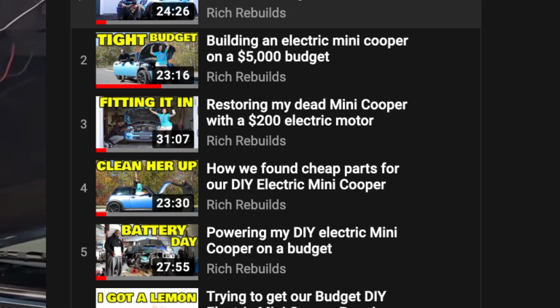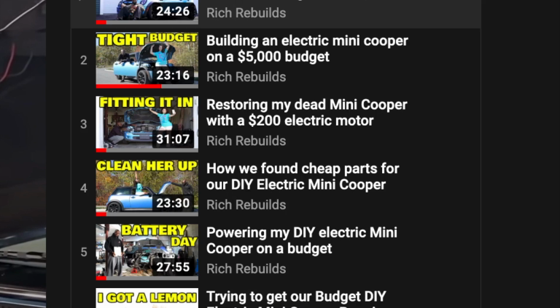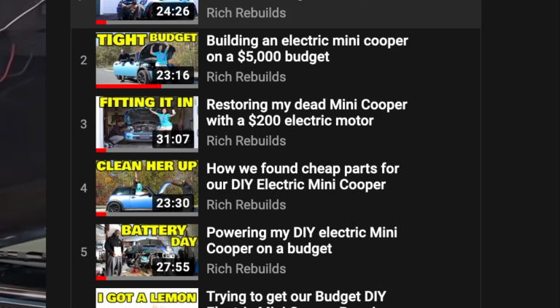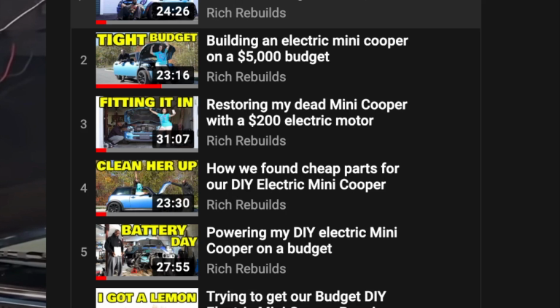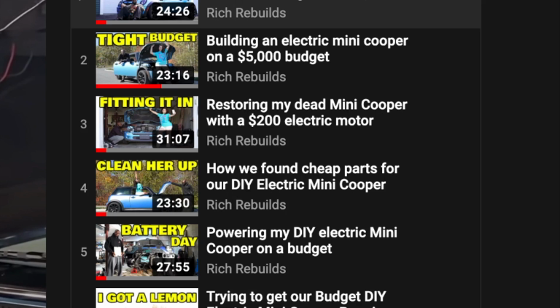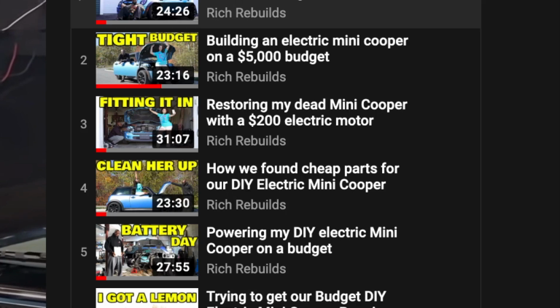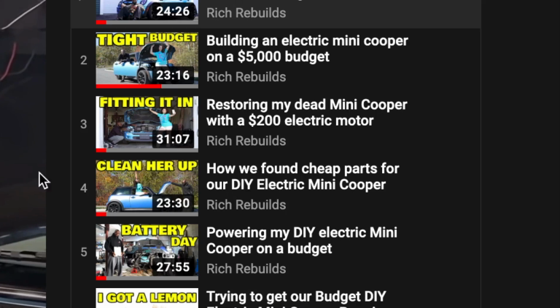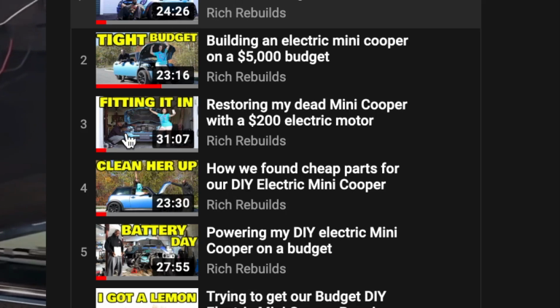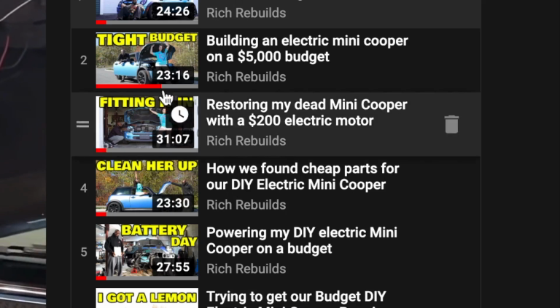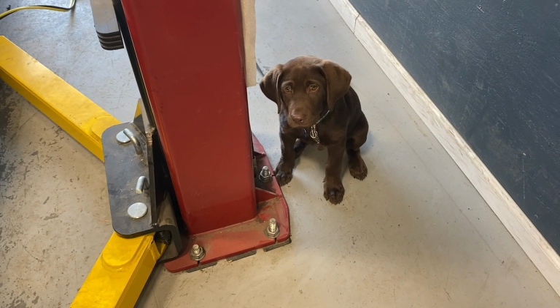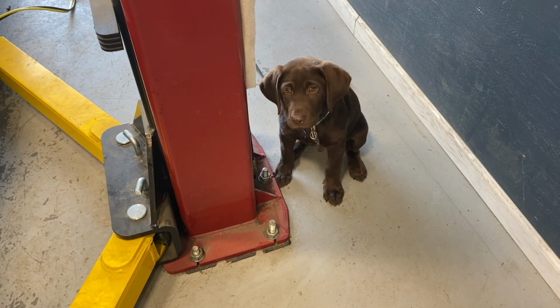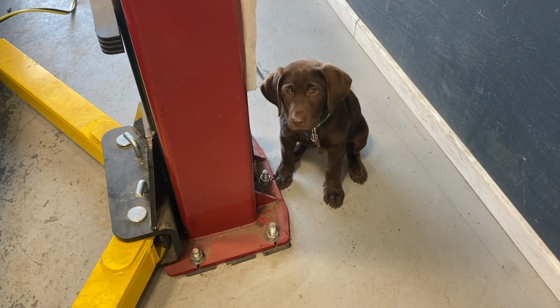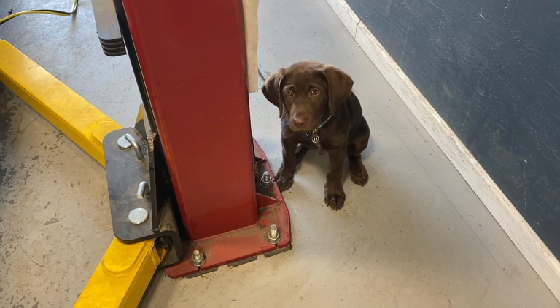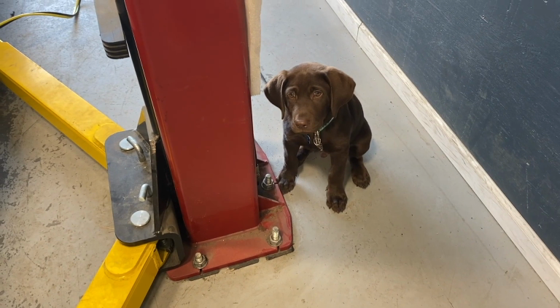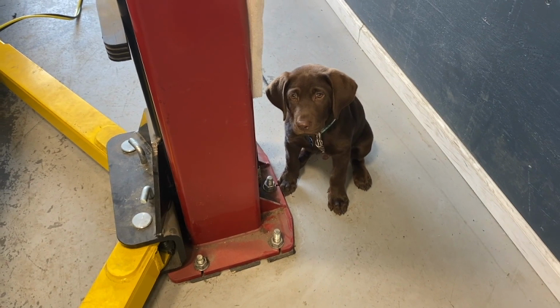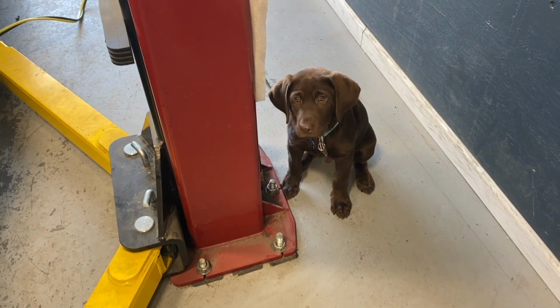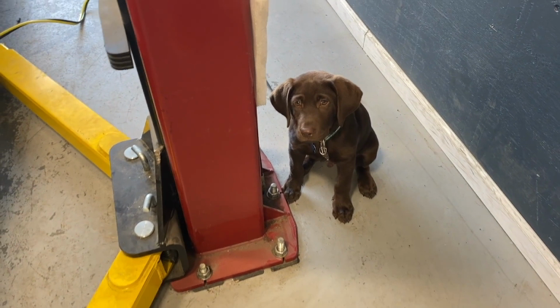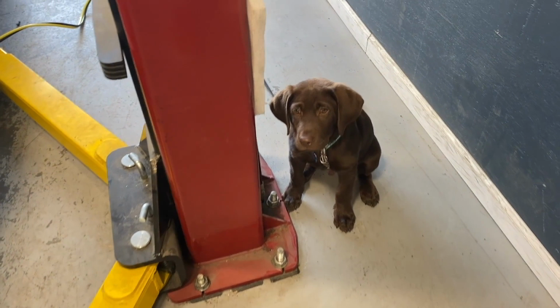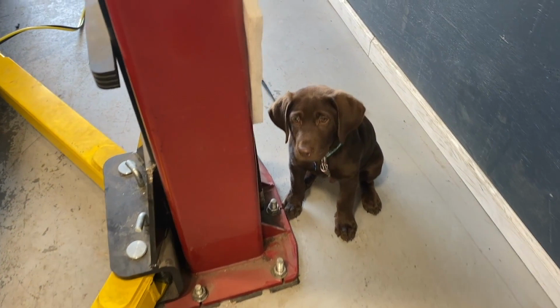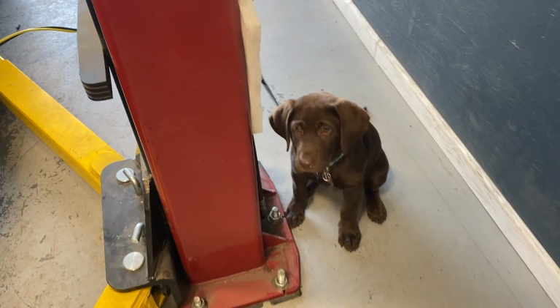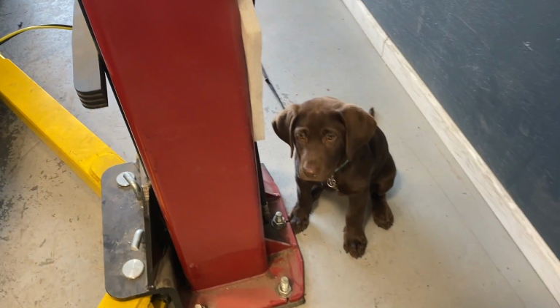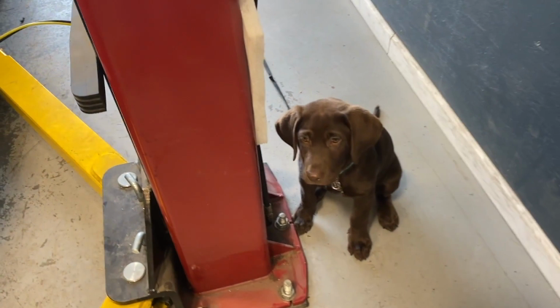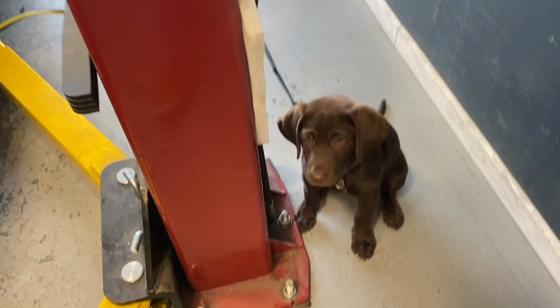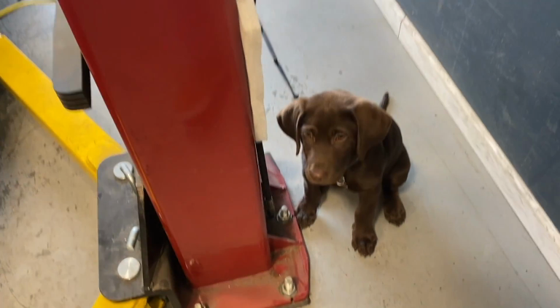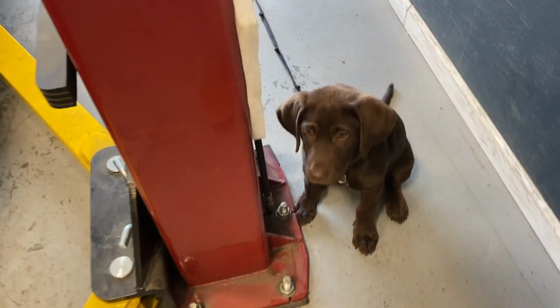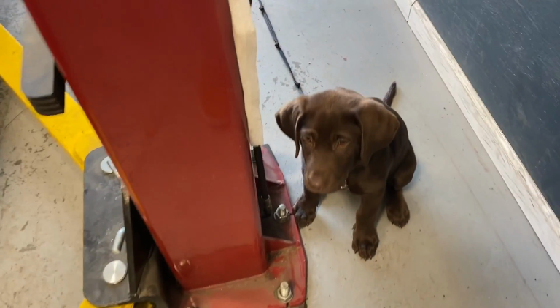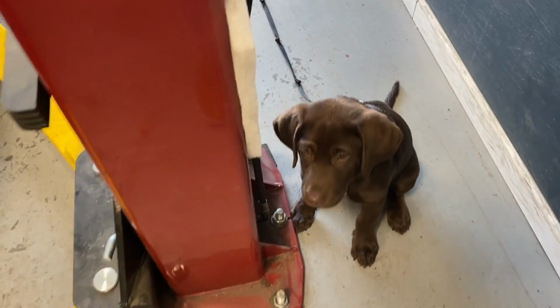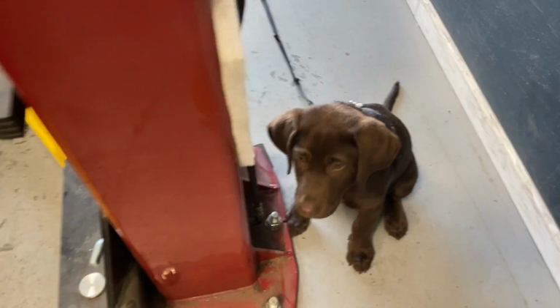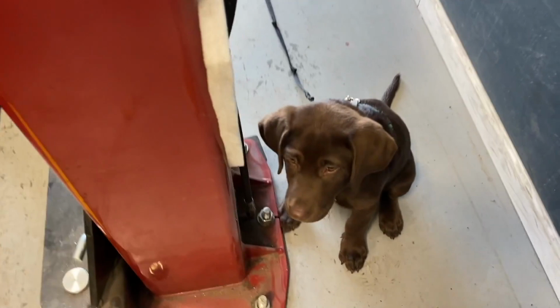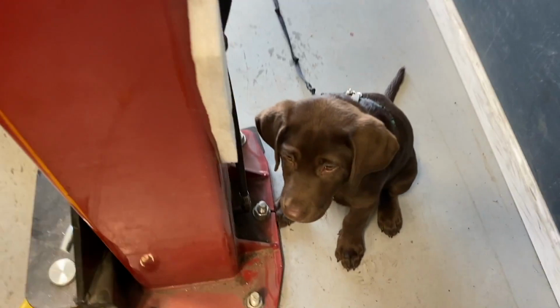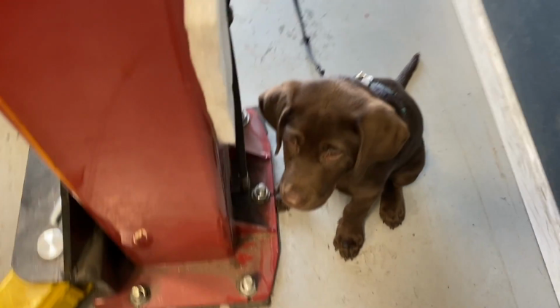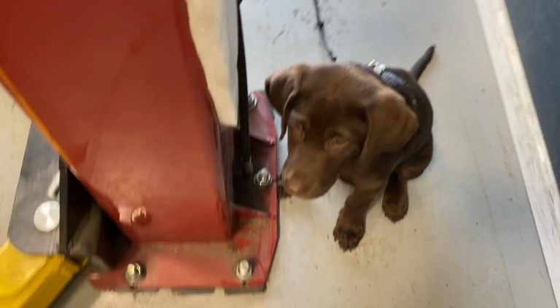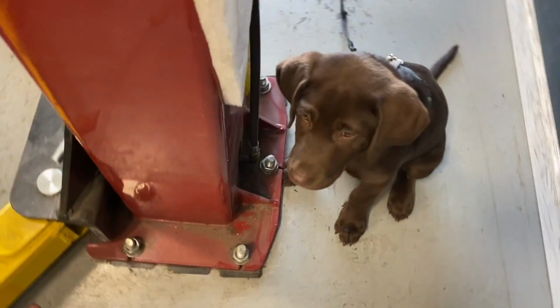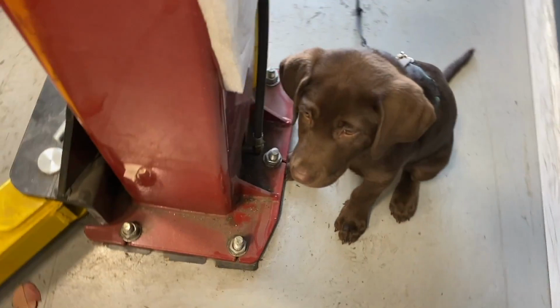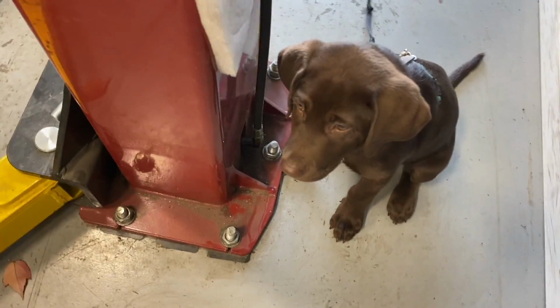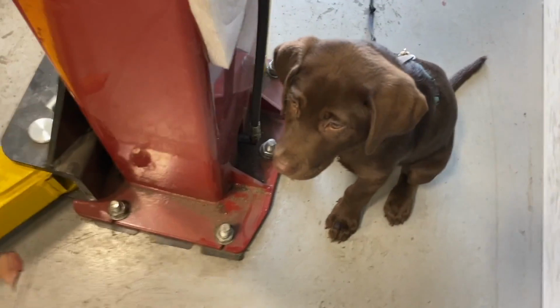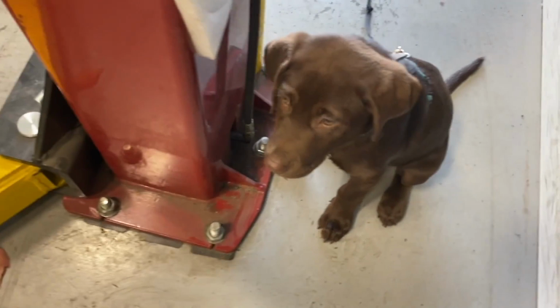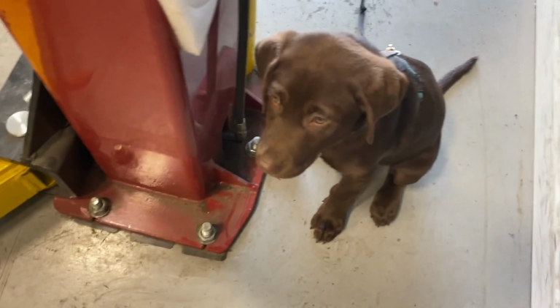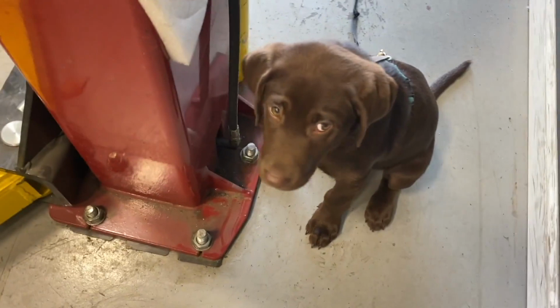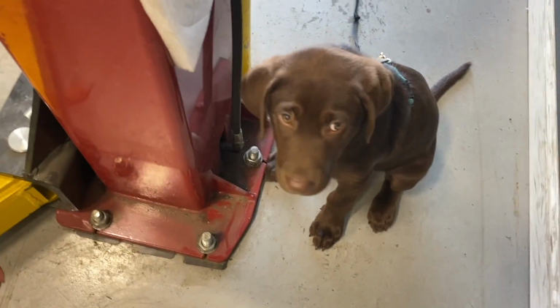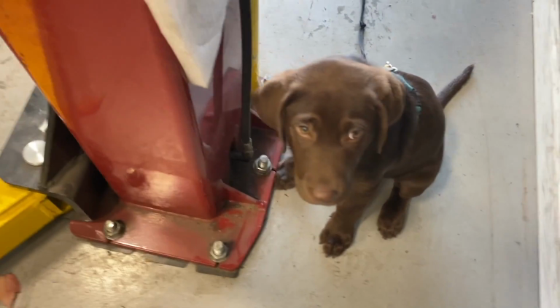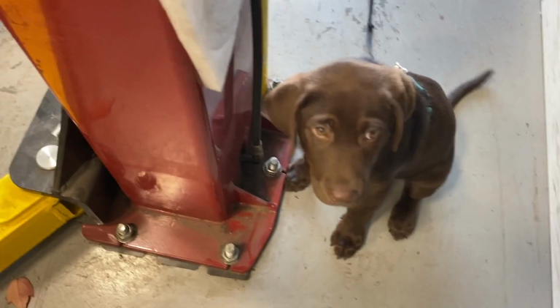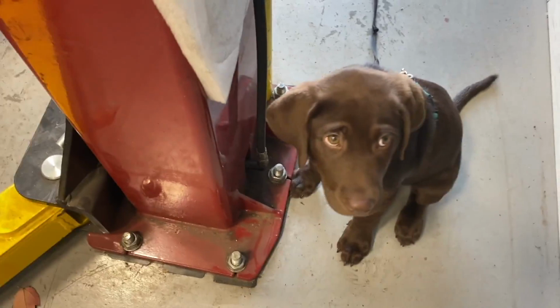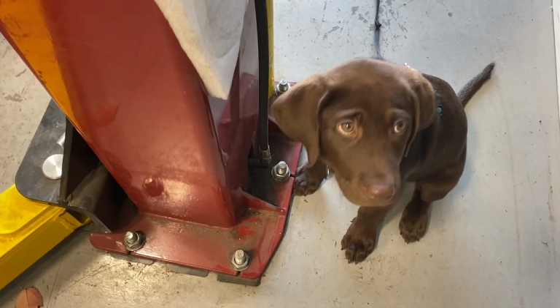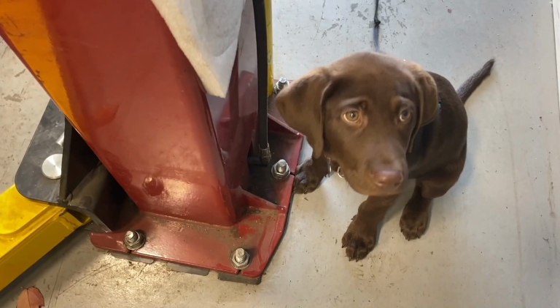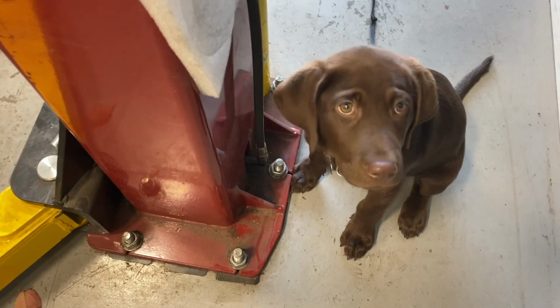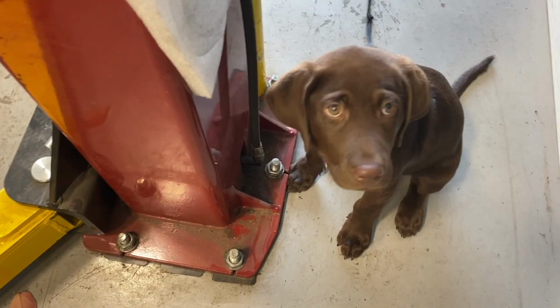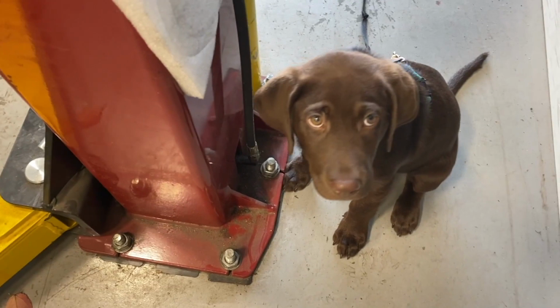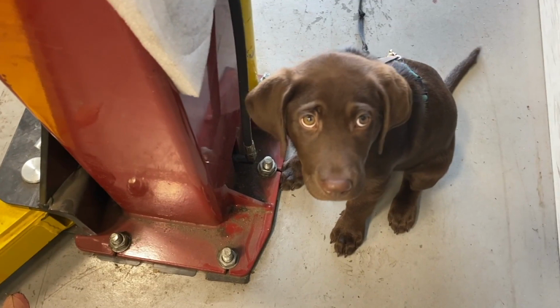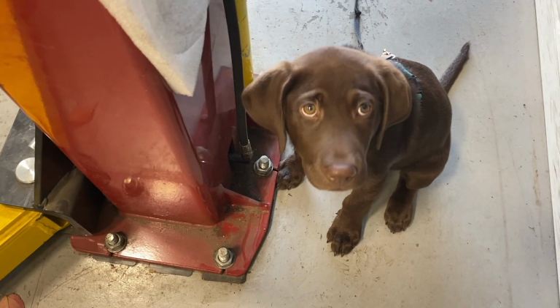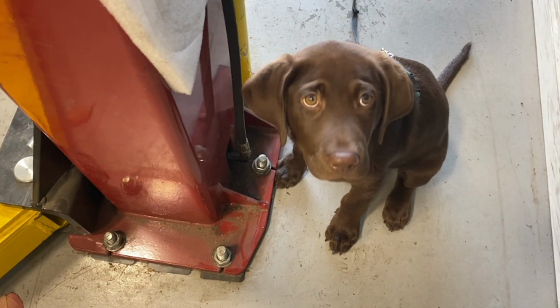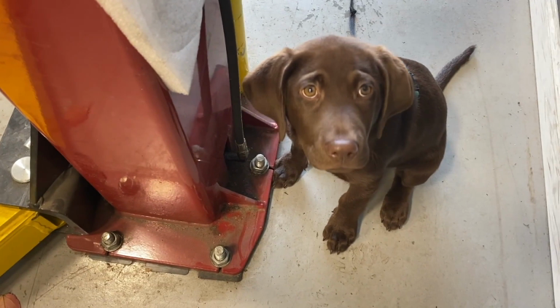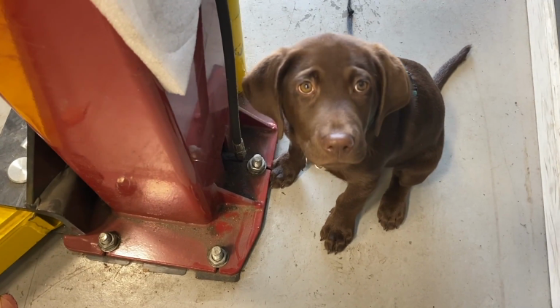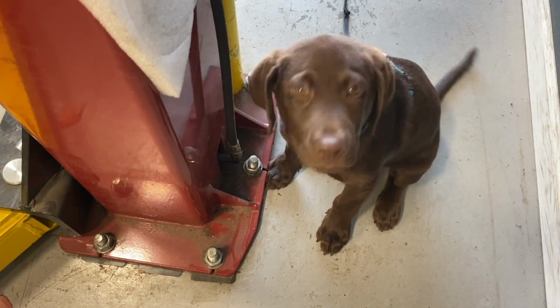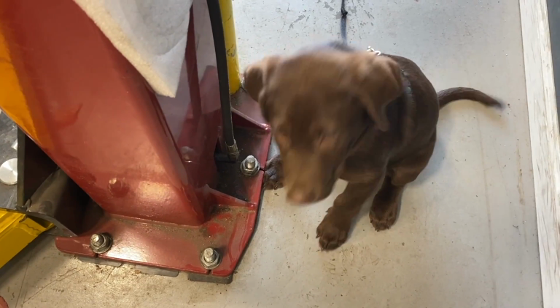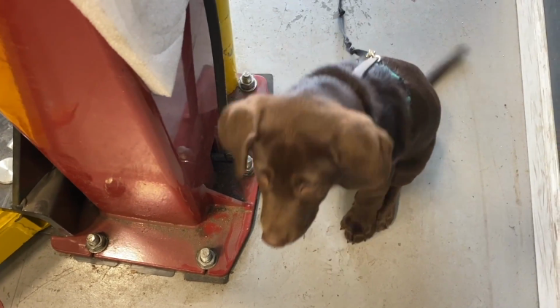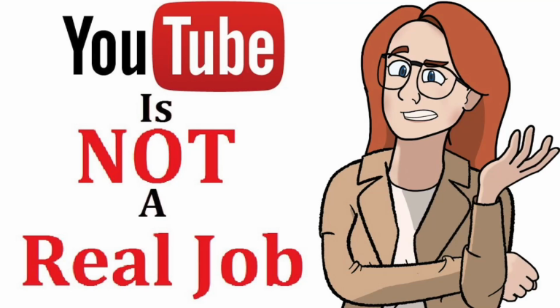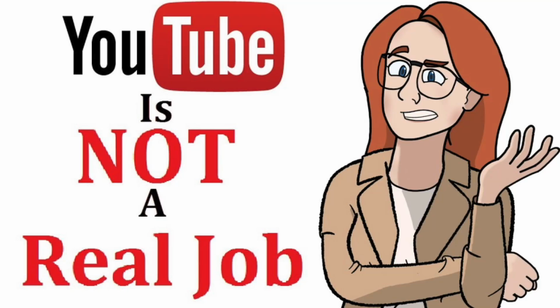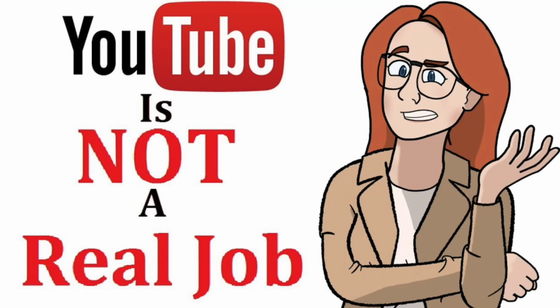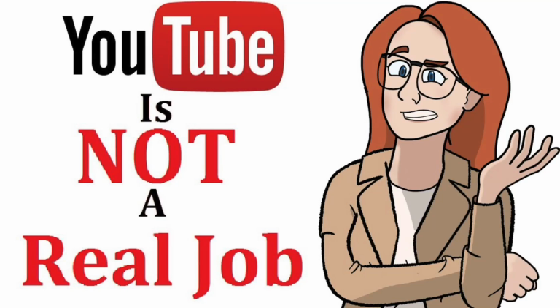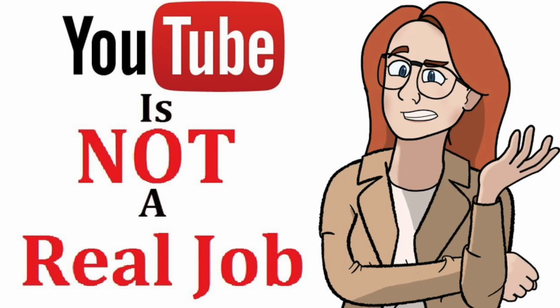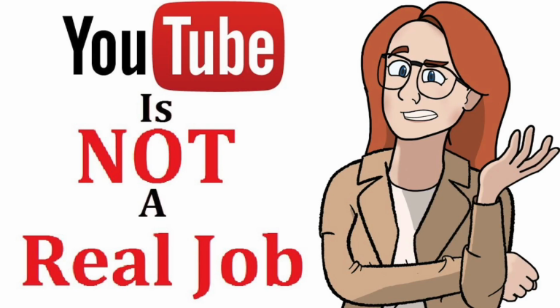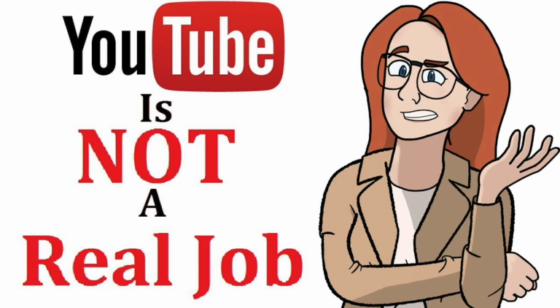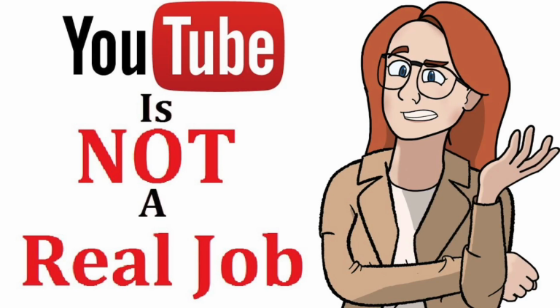After you do, hit the subscribe button, because if I get 2 million subscribers, my mom will finally acknowledge her second son and that YouTube is a real job.